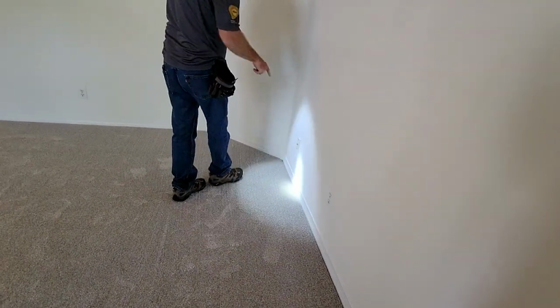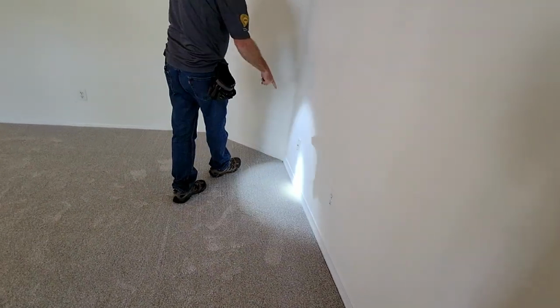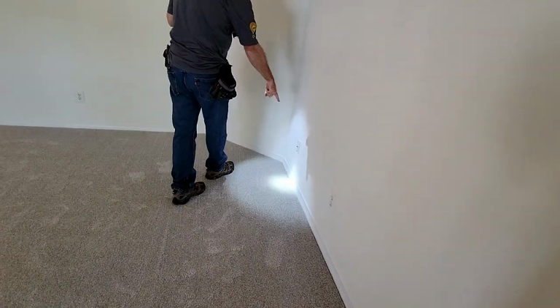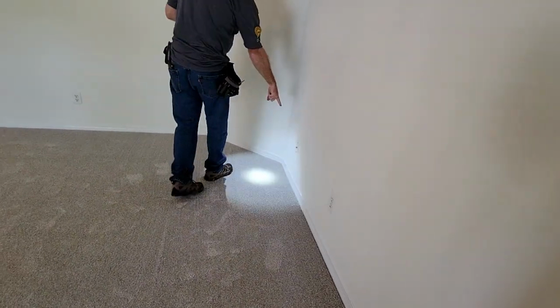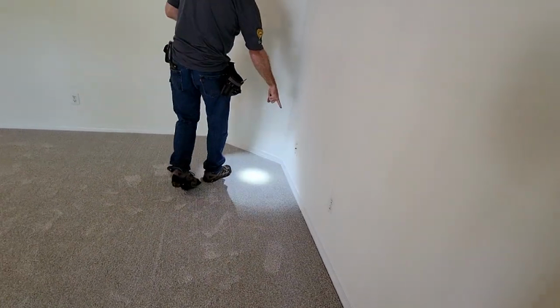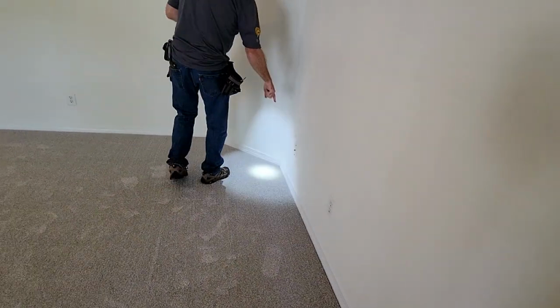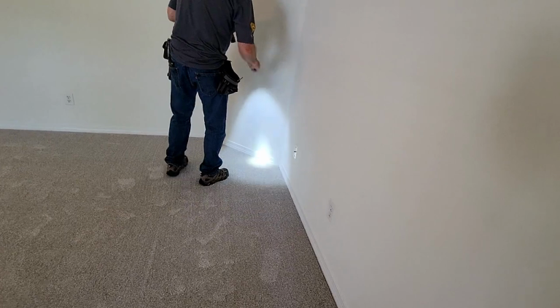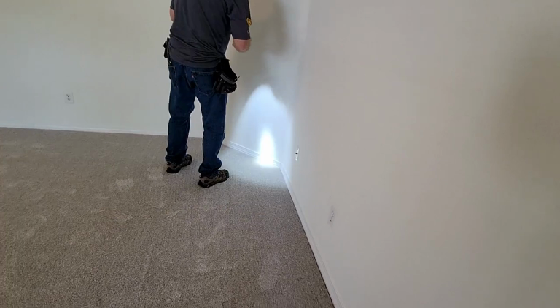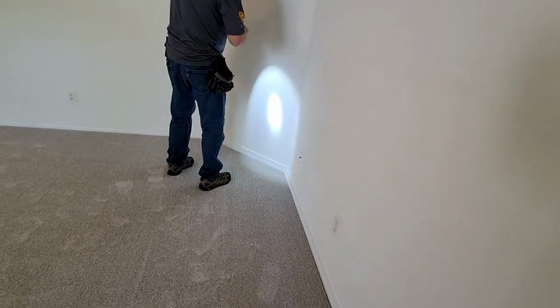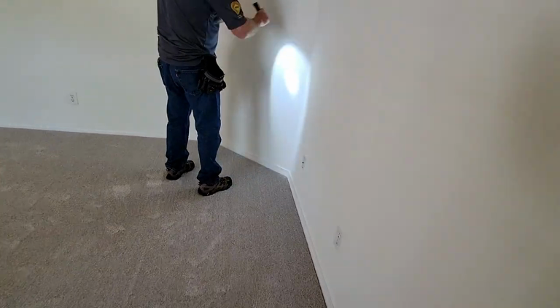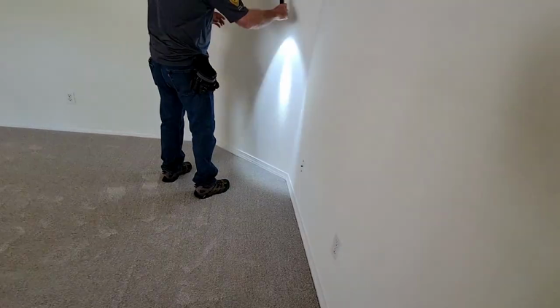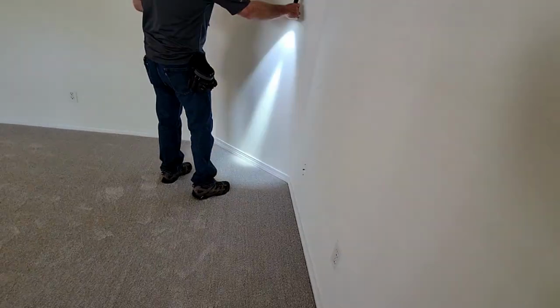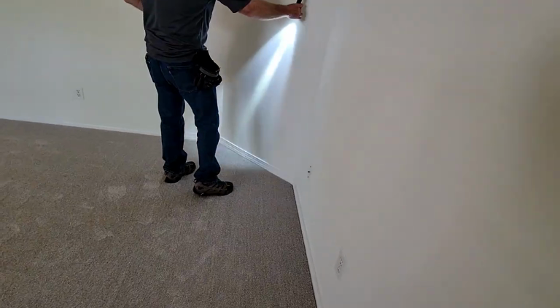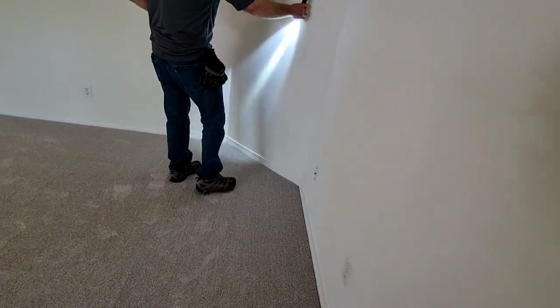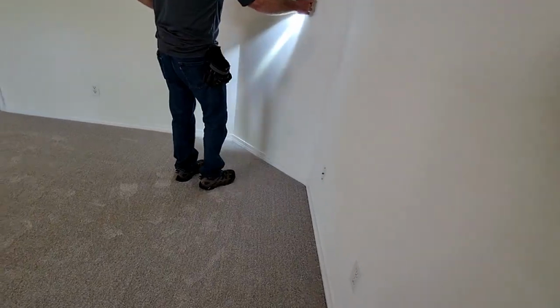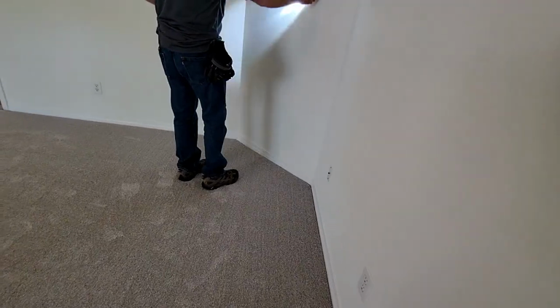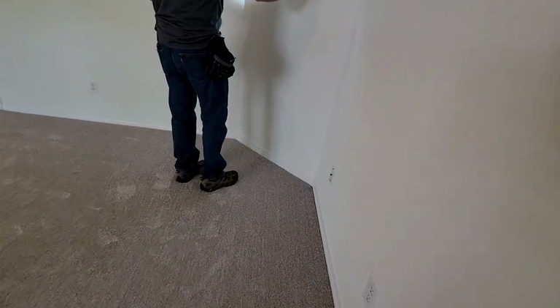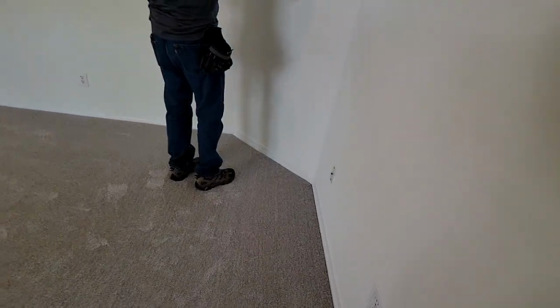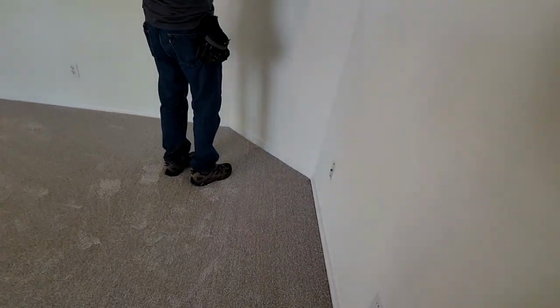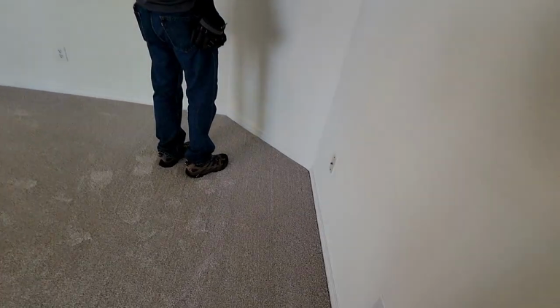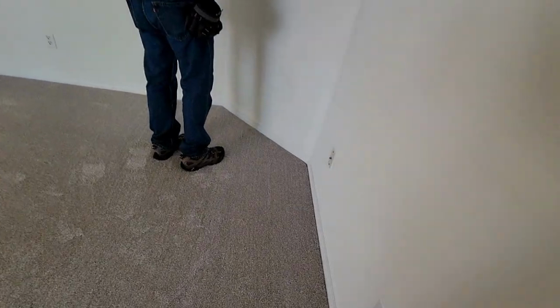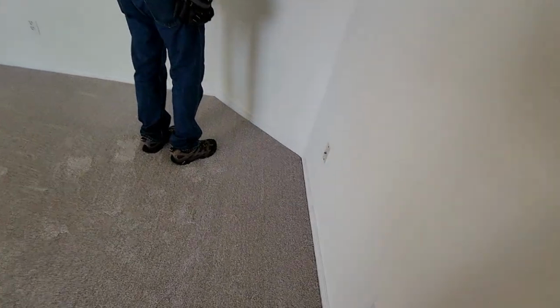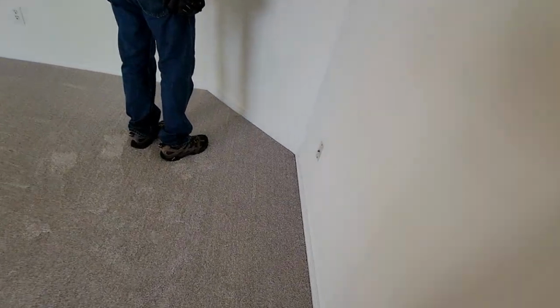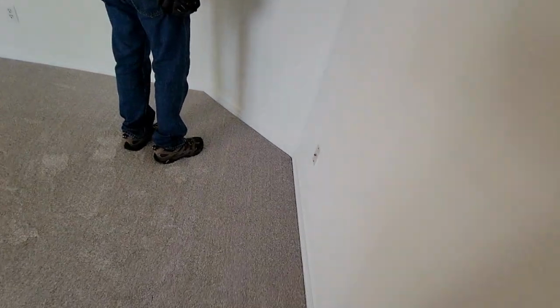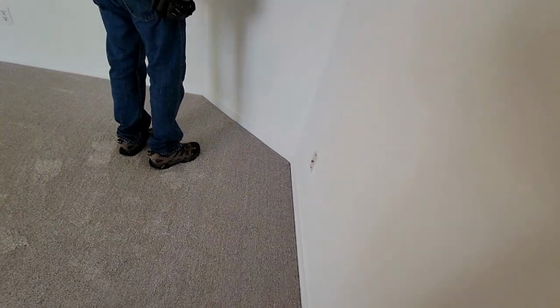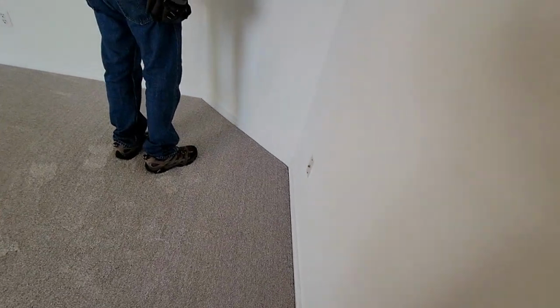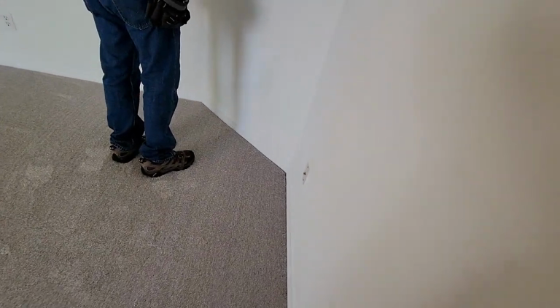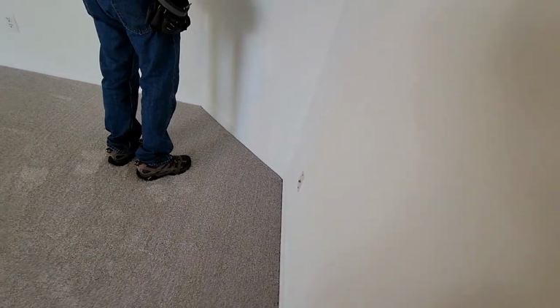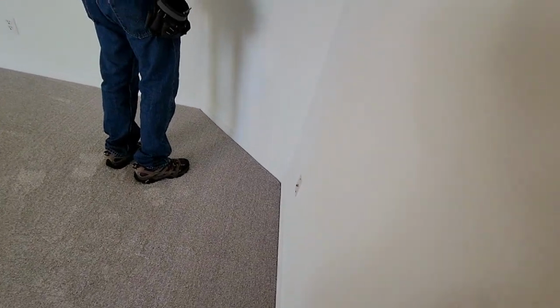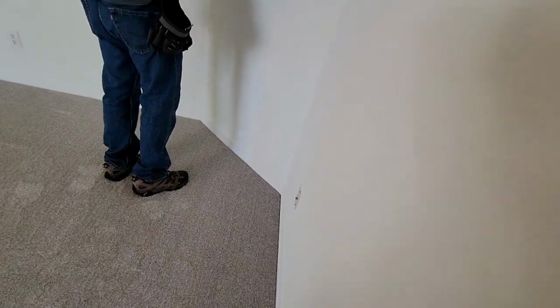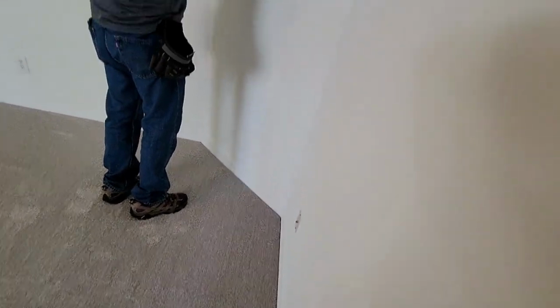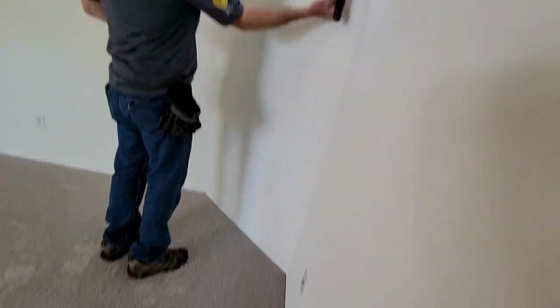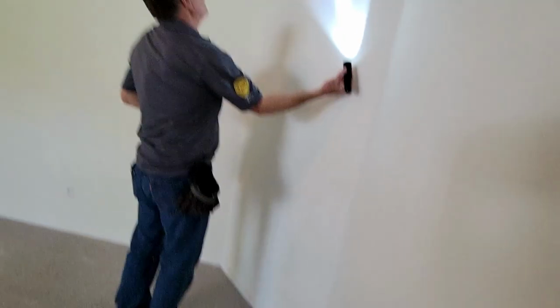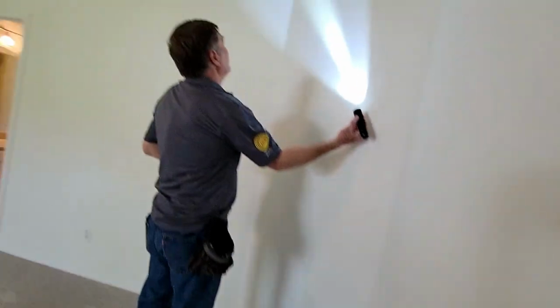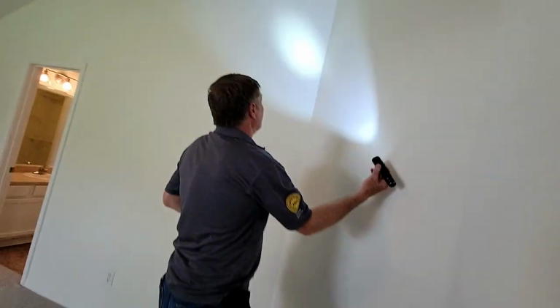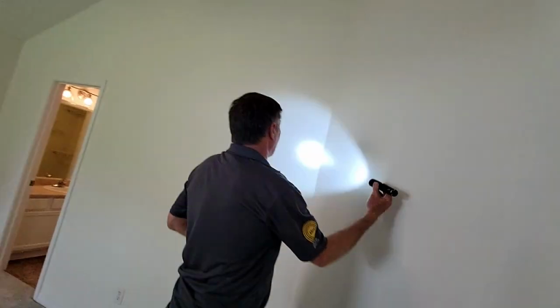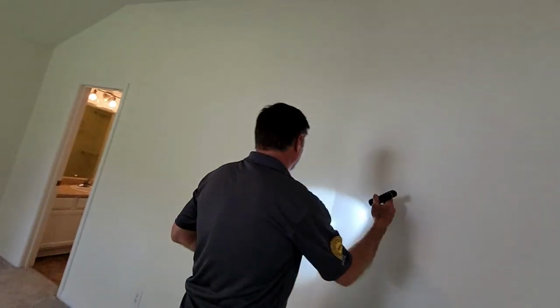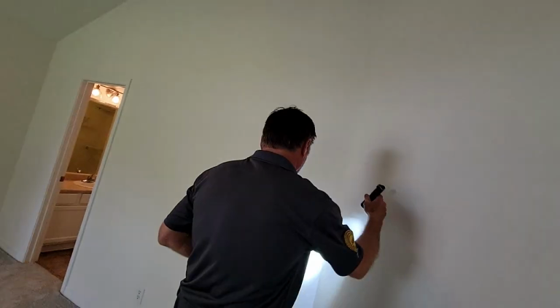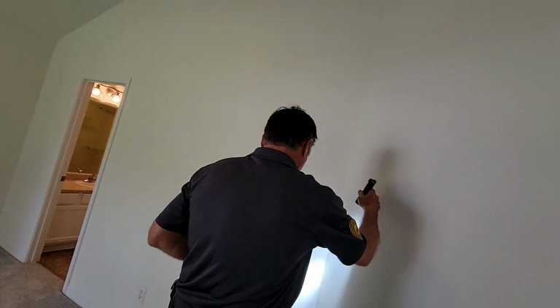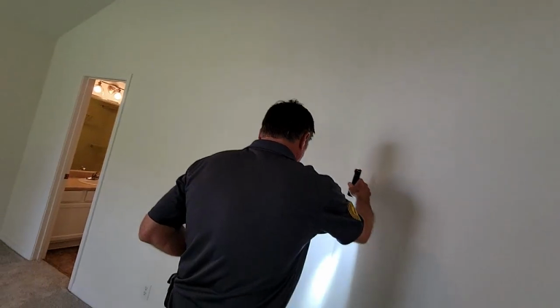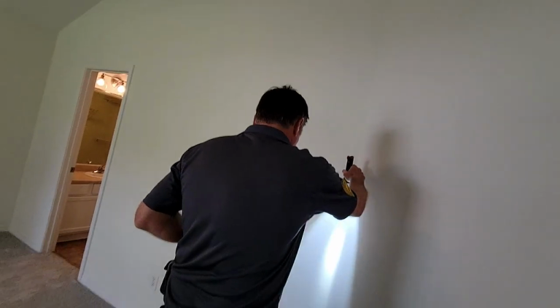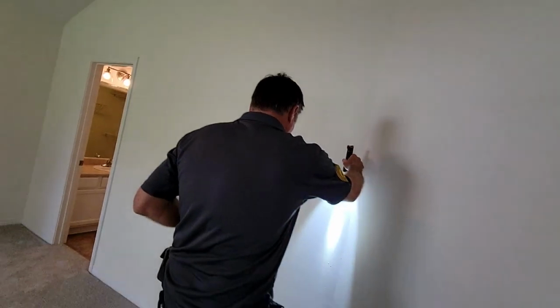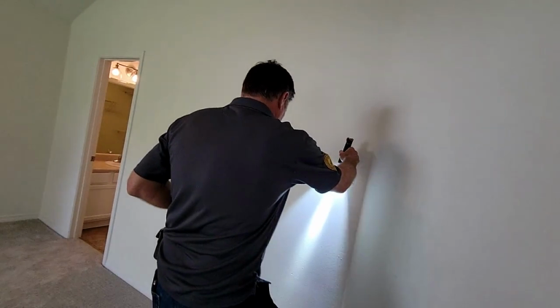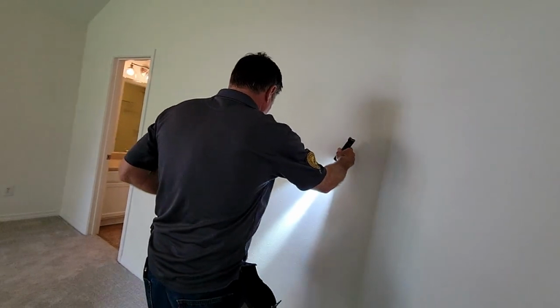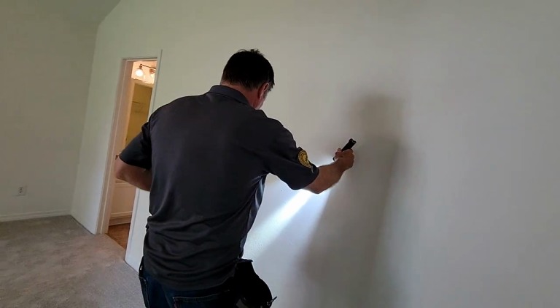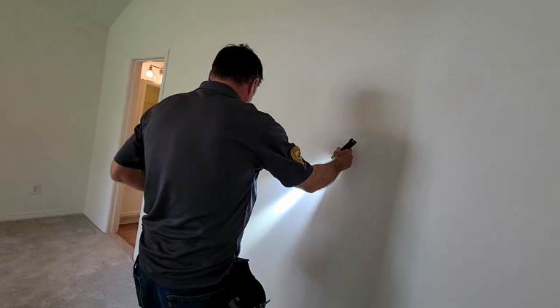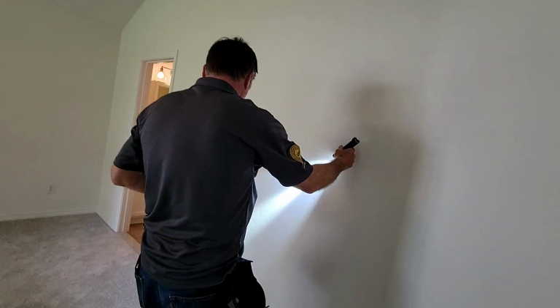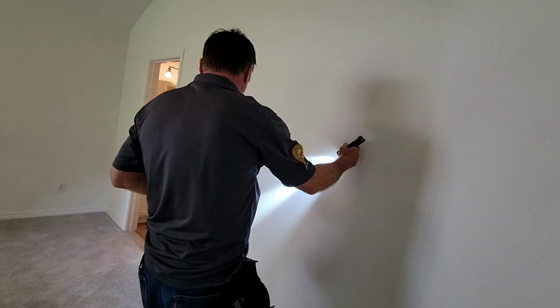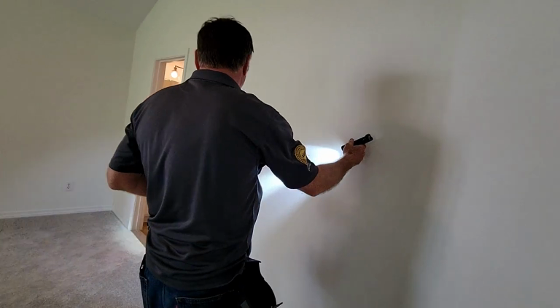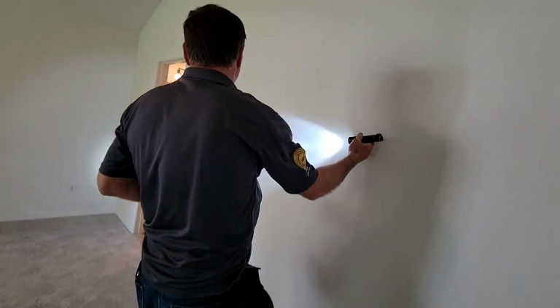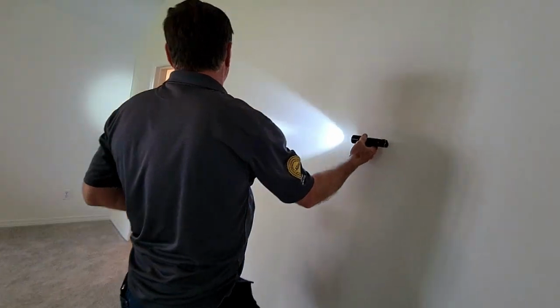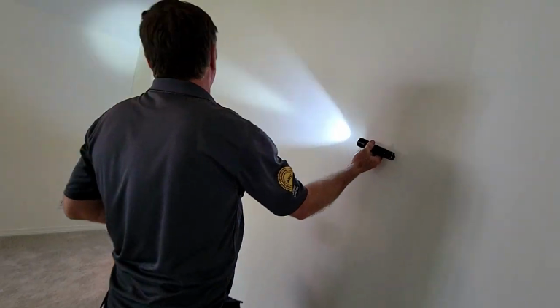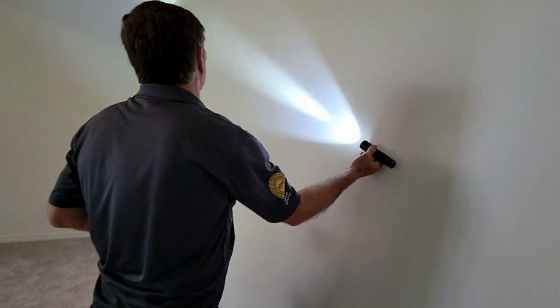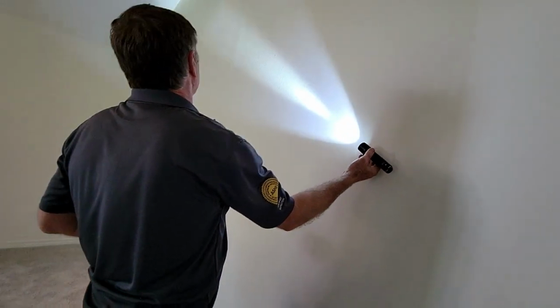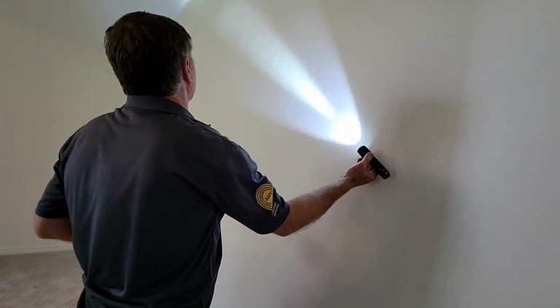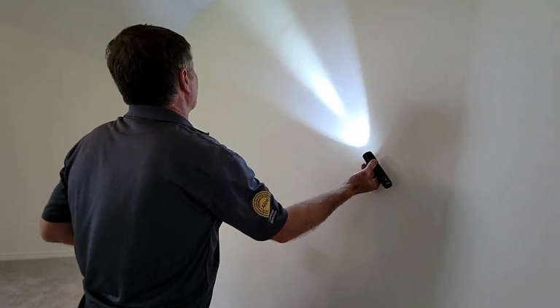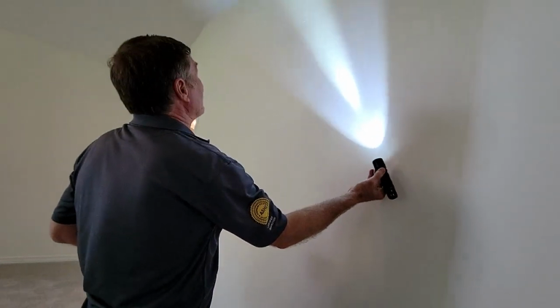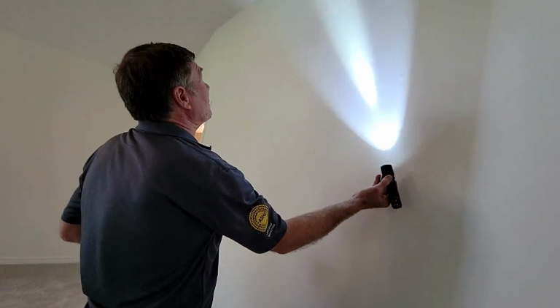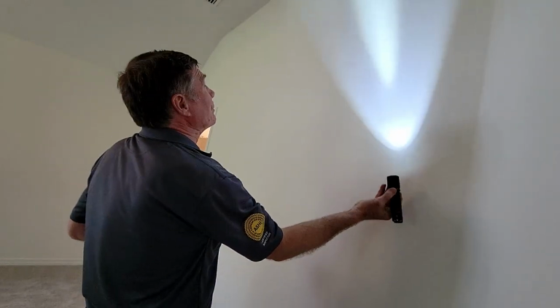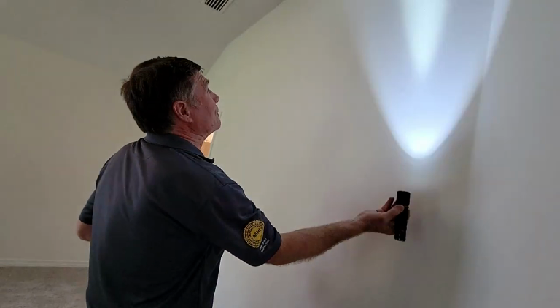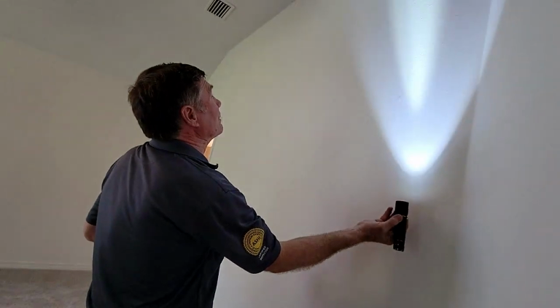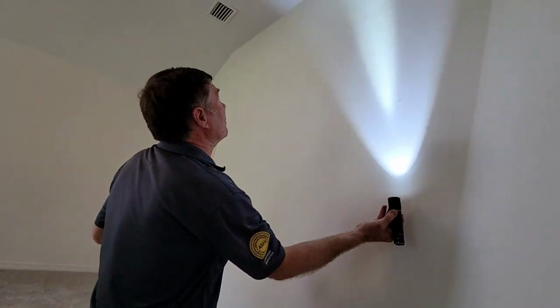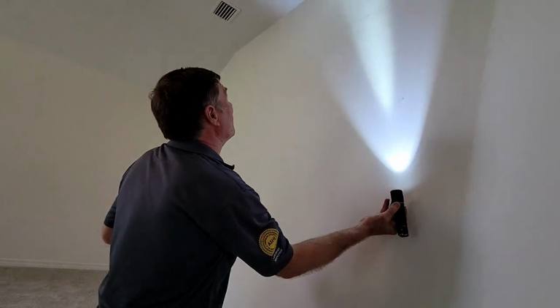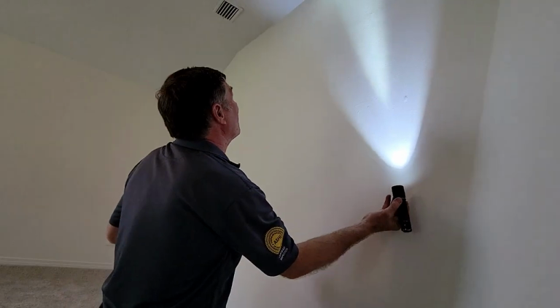There's a cable TV outlet in the room. Rick doesn't test those because when a house is empty, there's usually no signal coming through them at all.